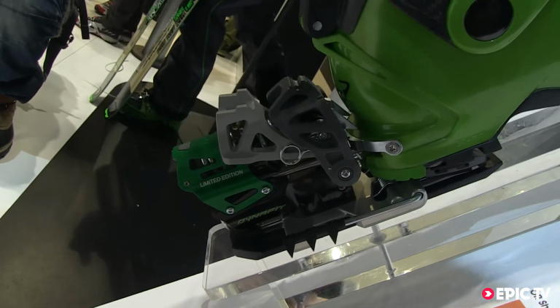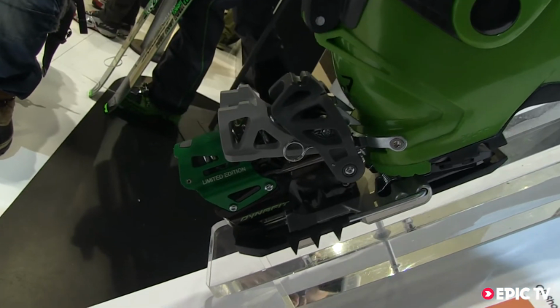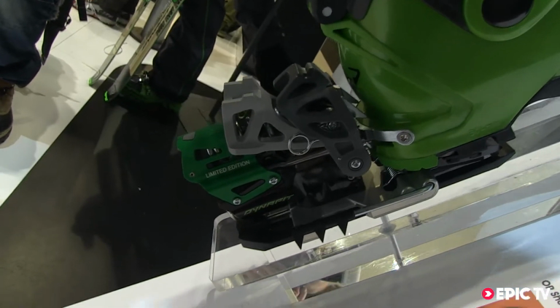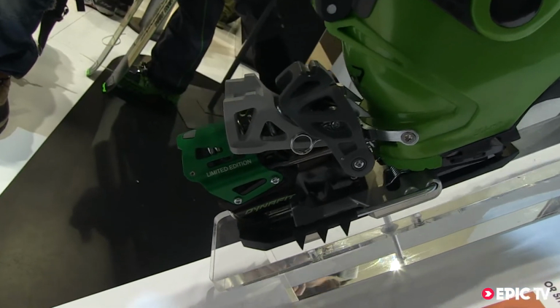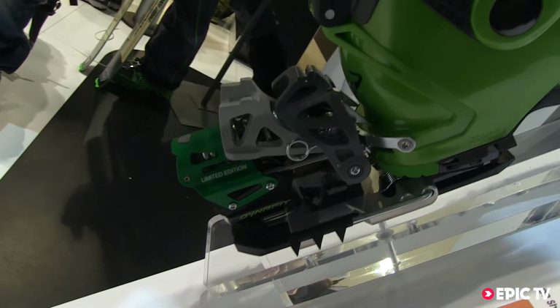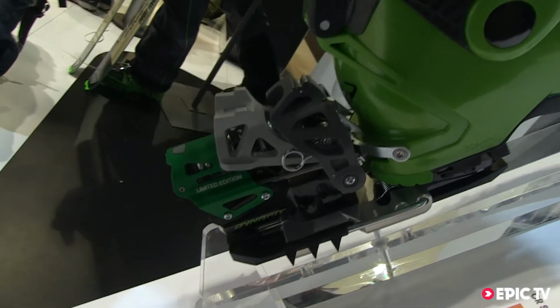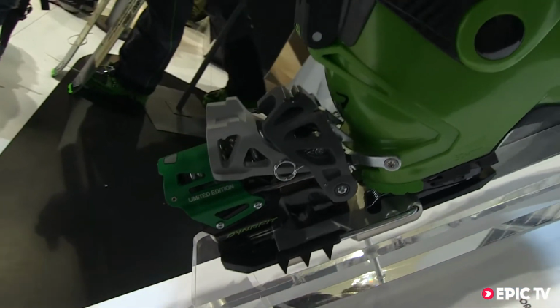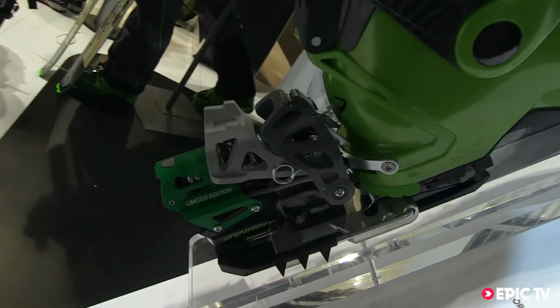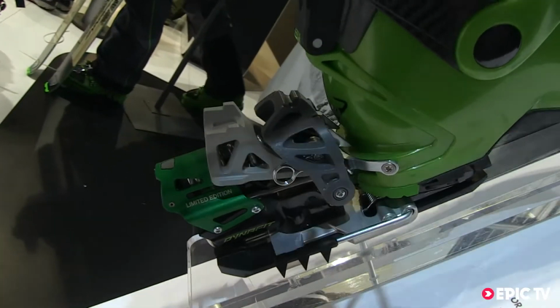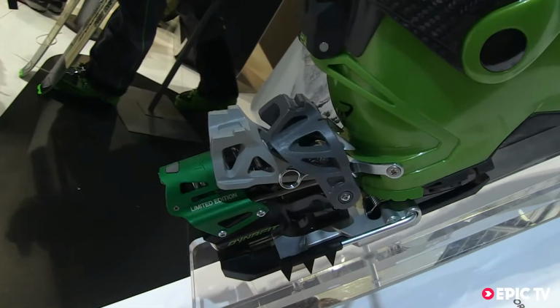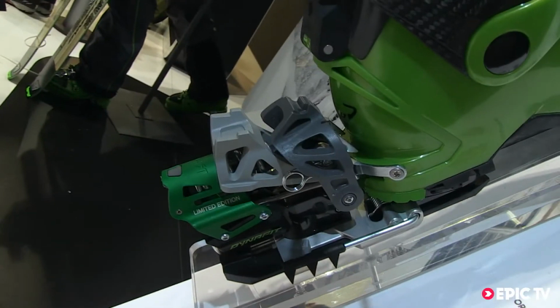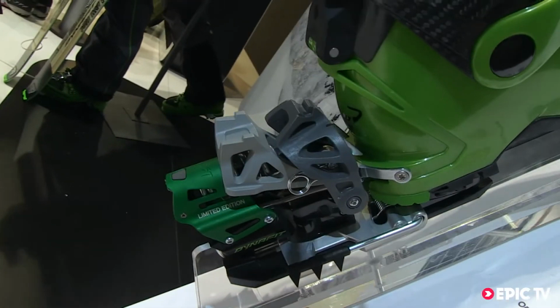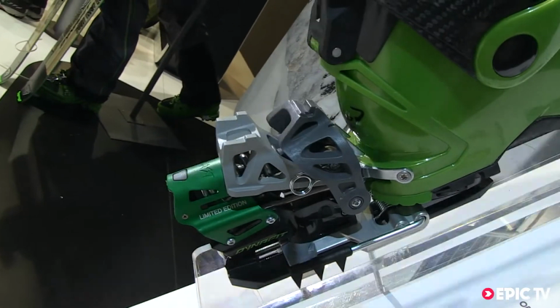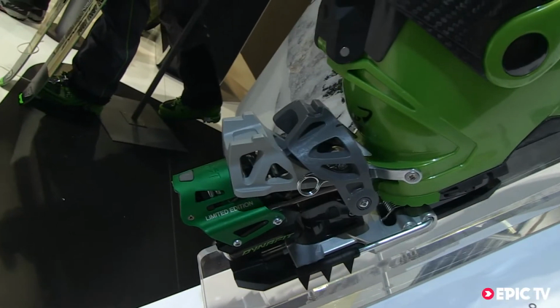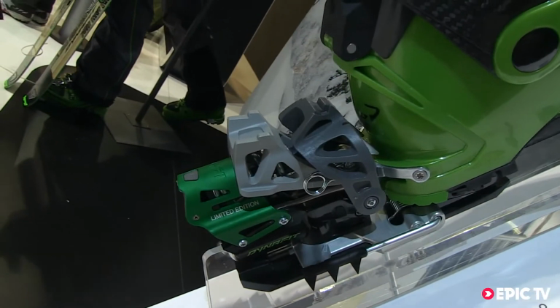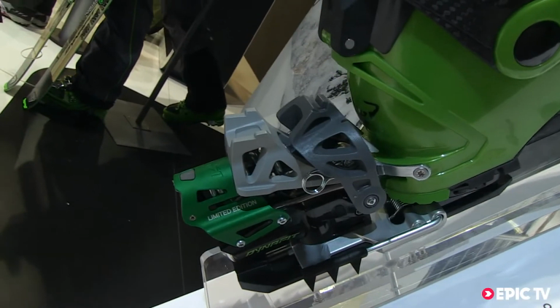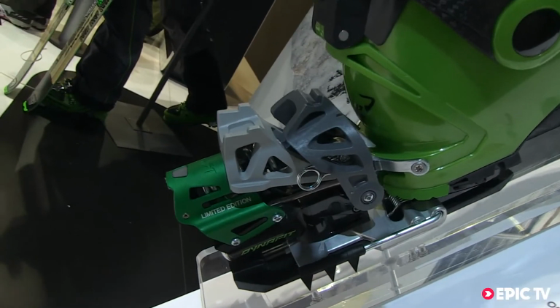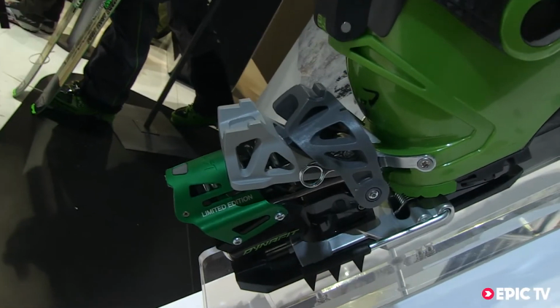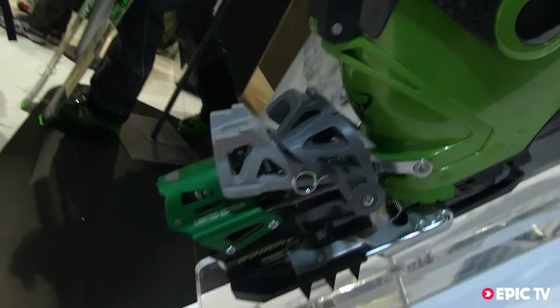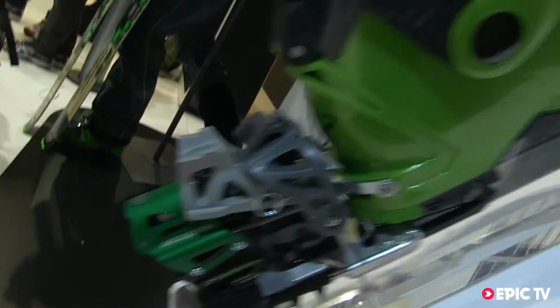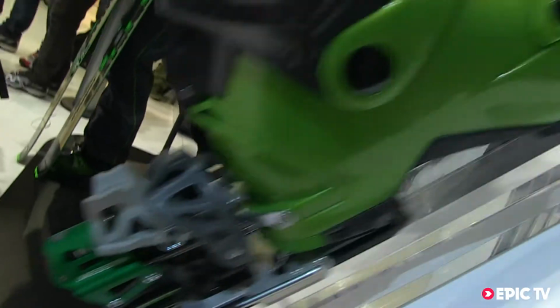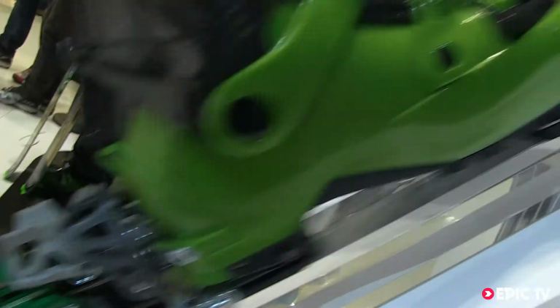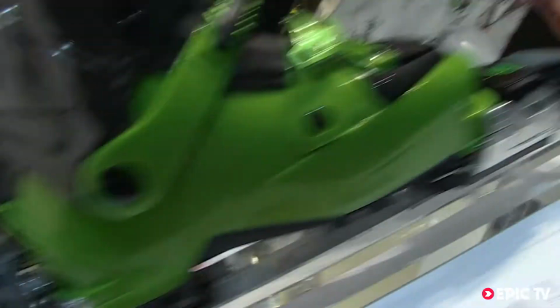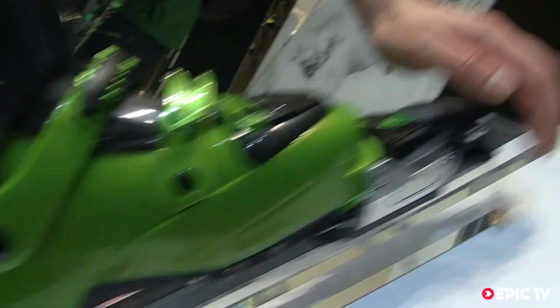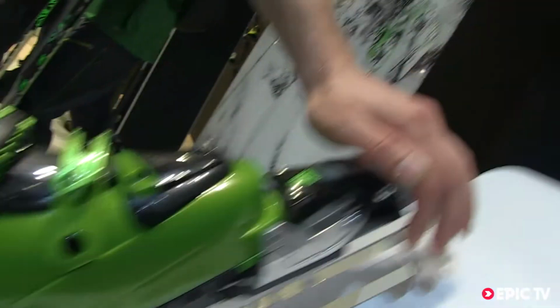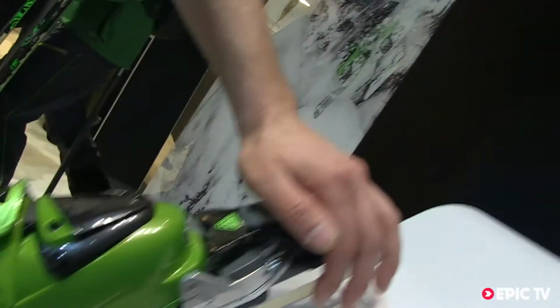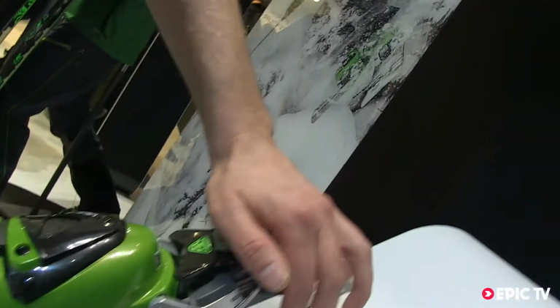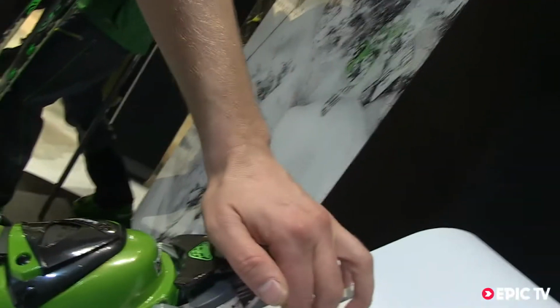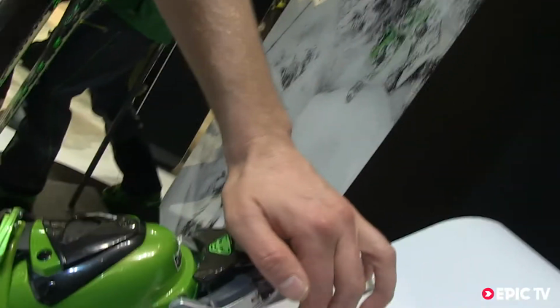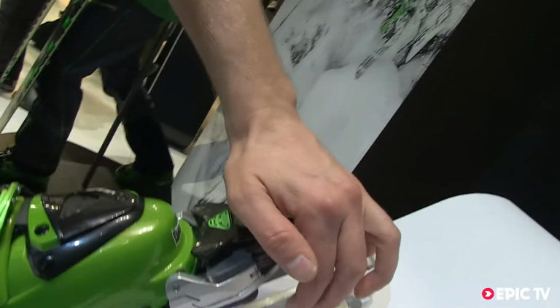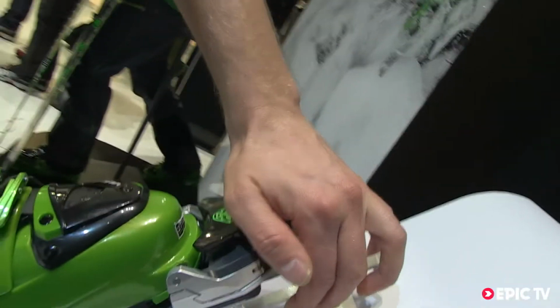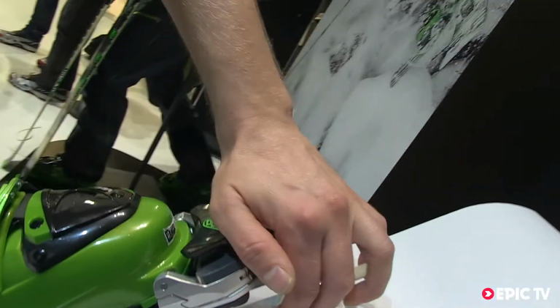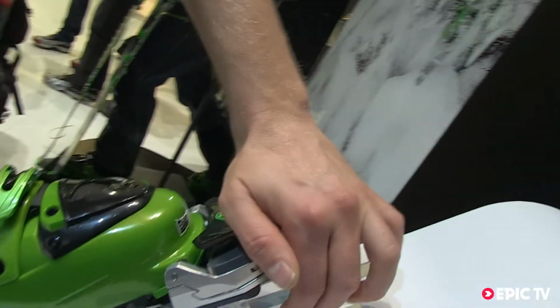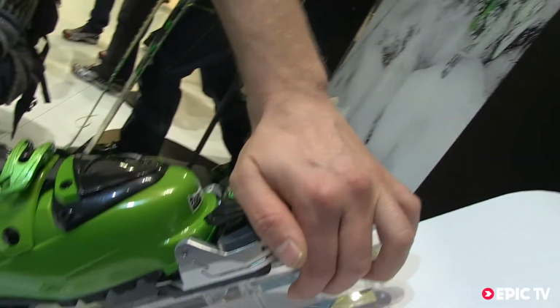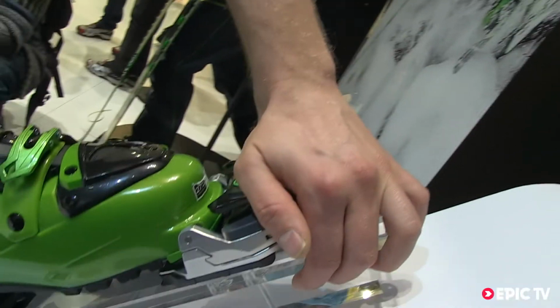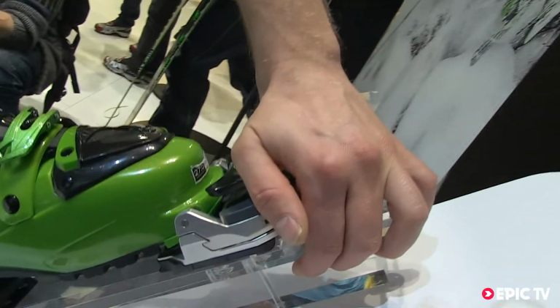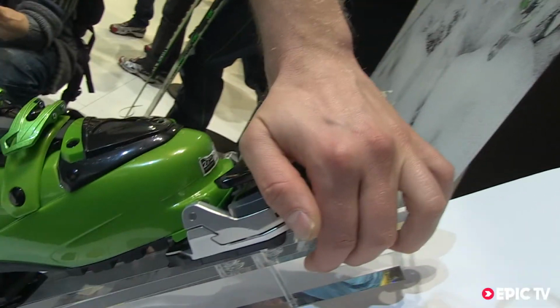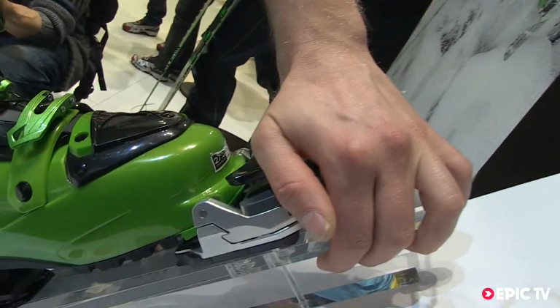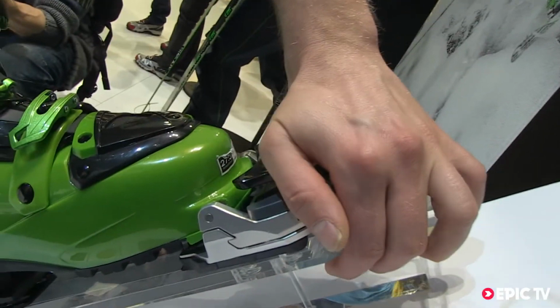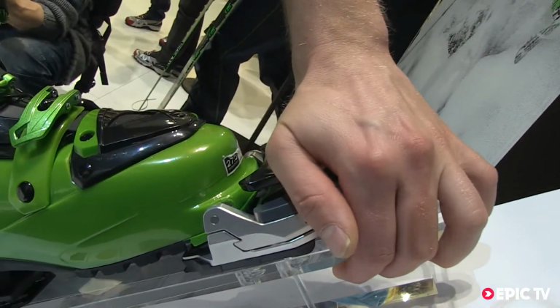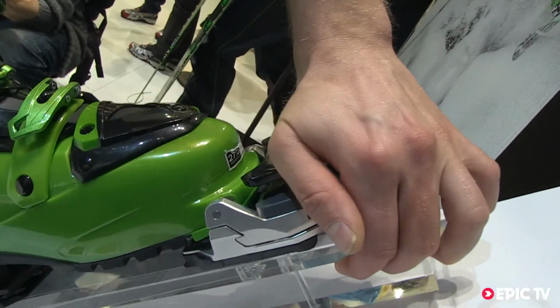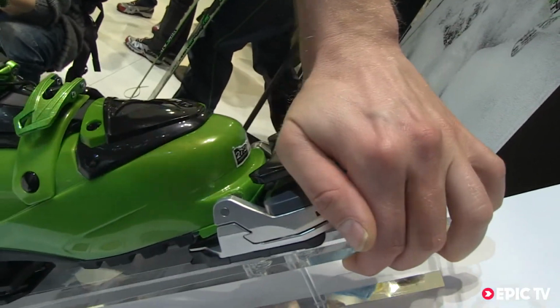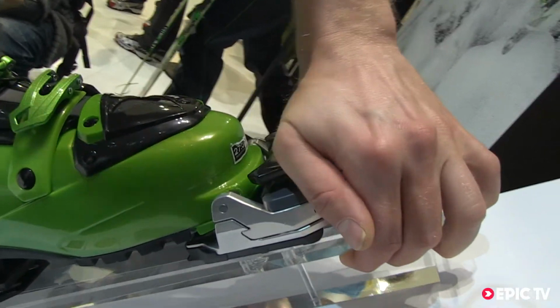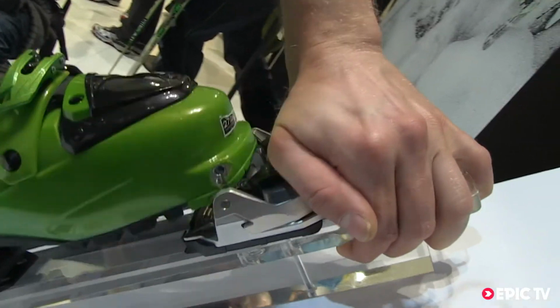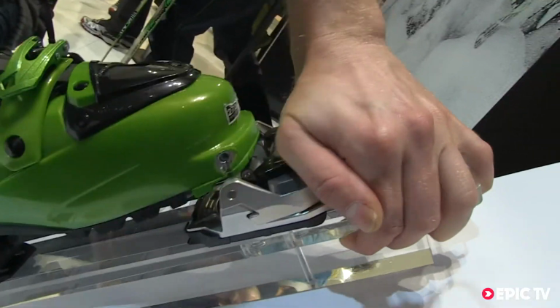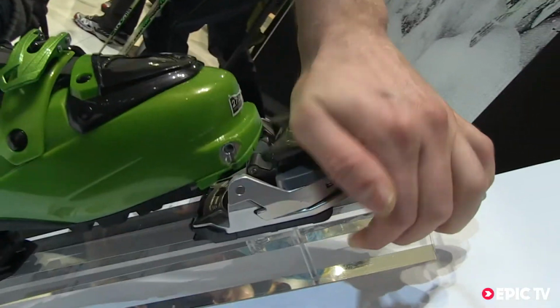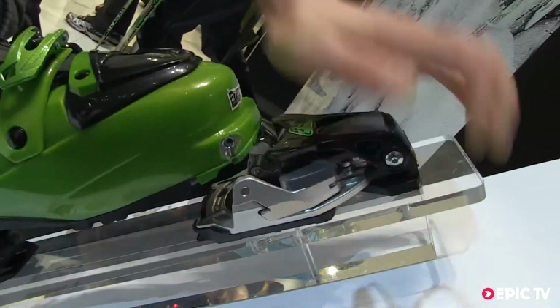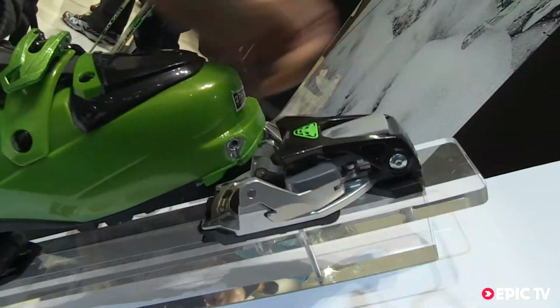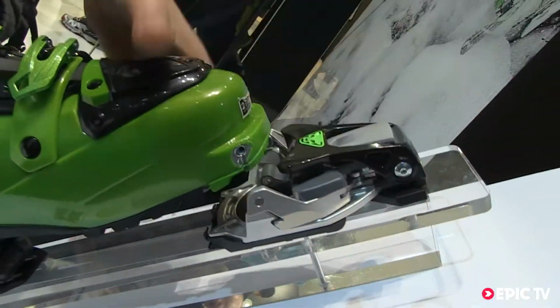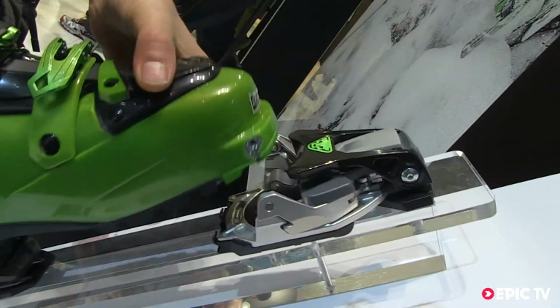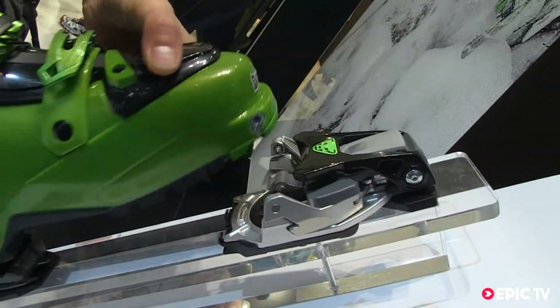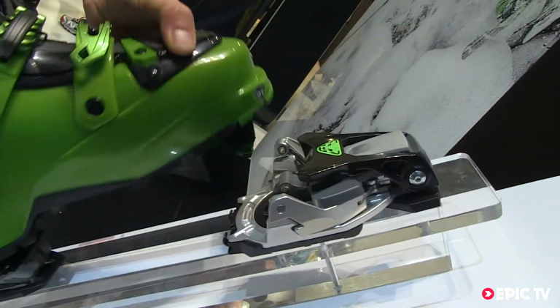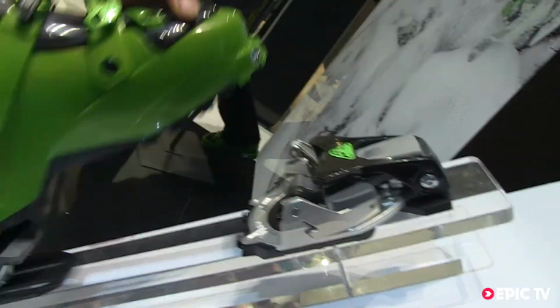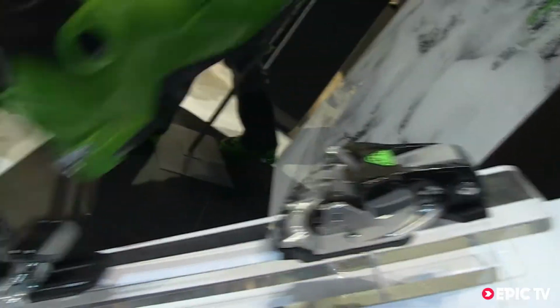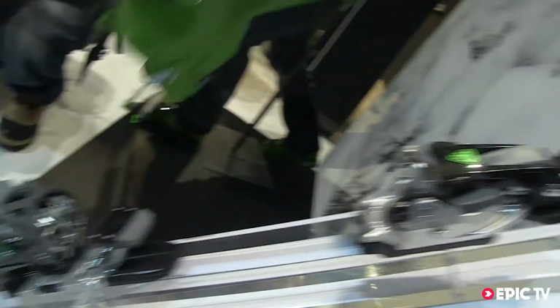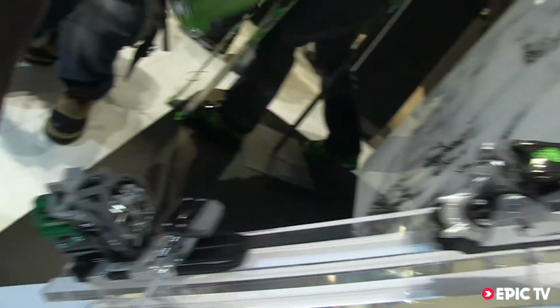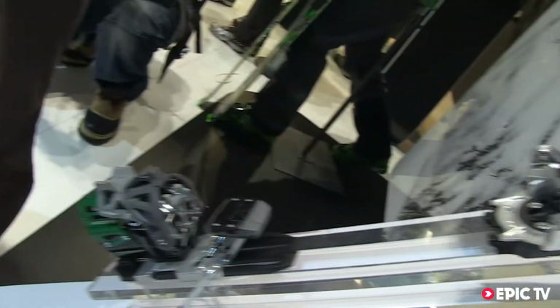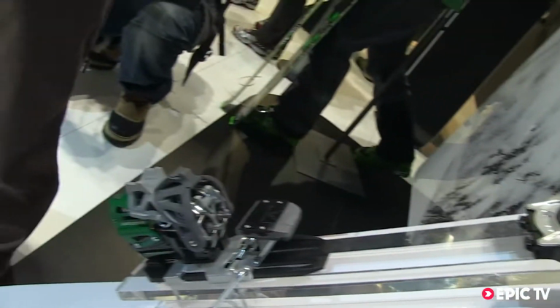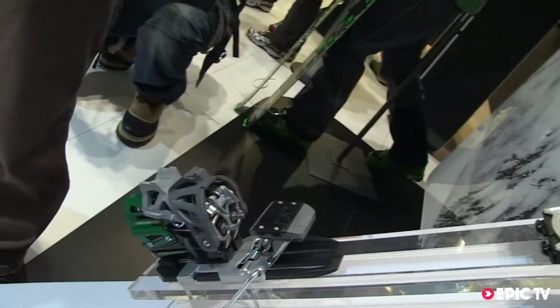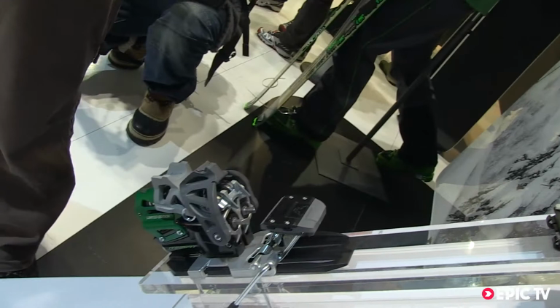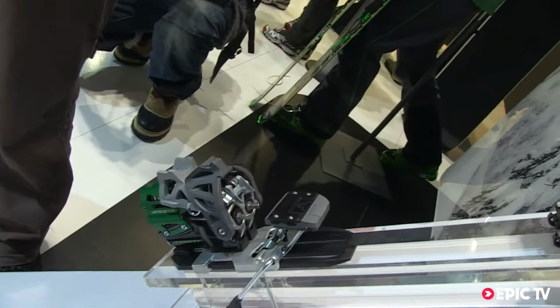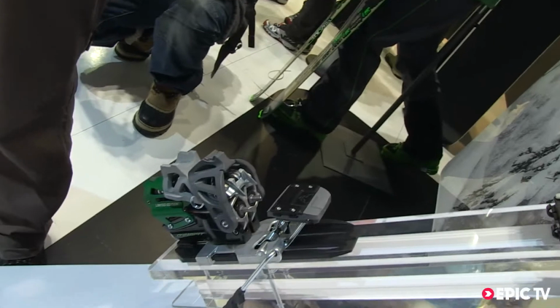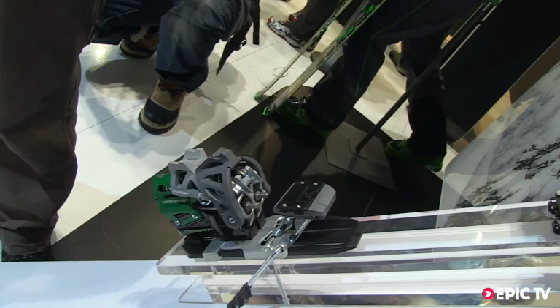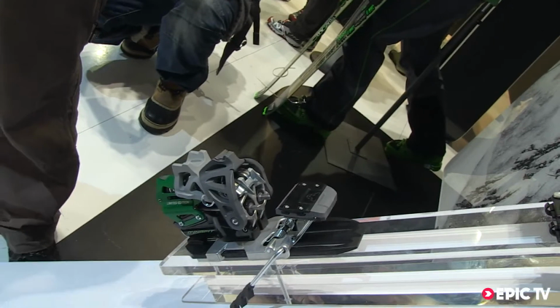To get out of the binding, put this lever in the toe piece and you get out.